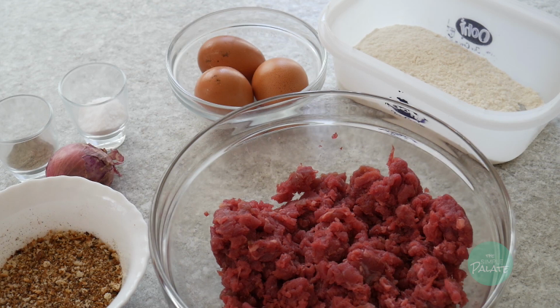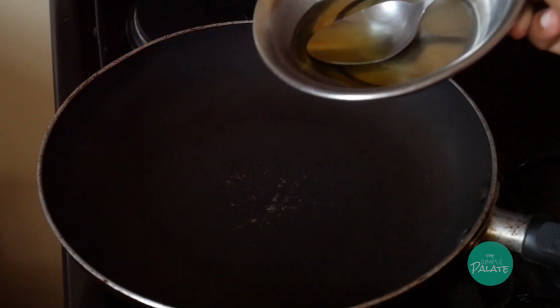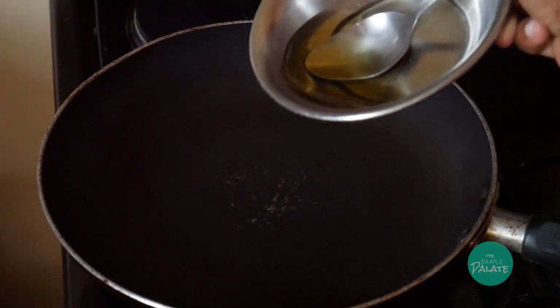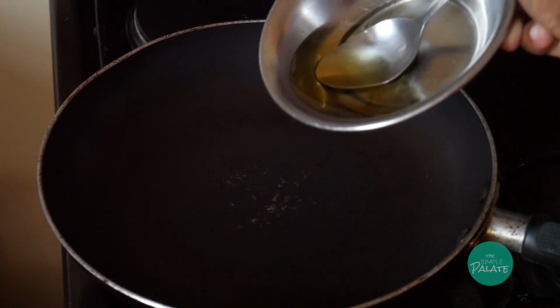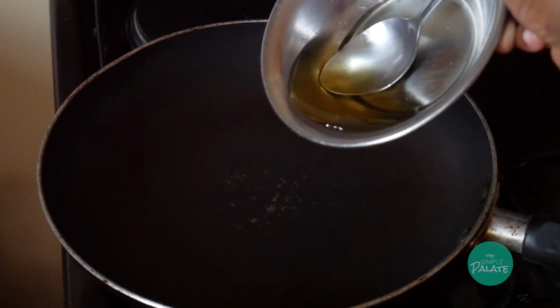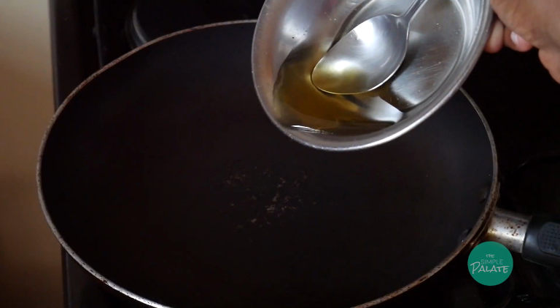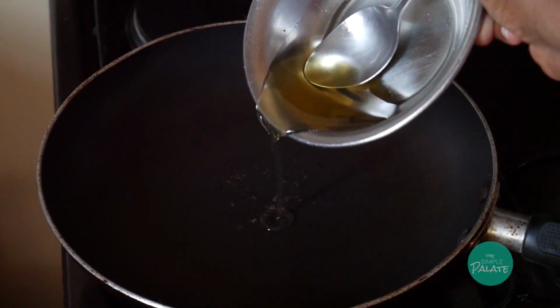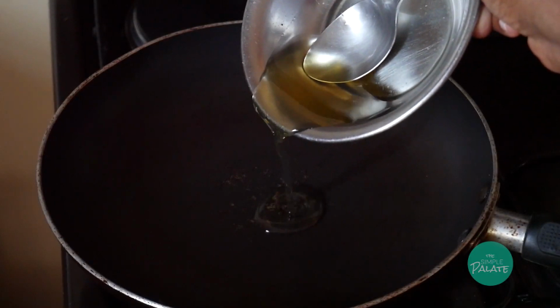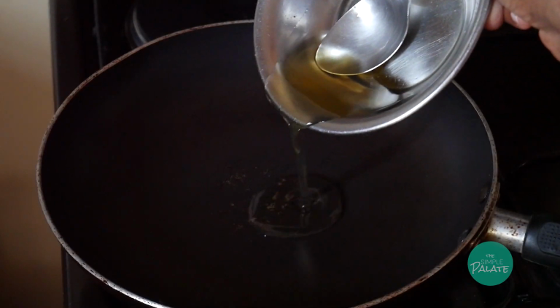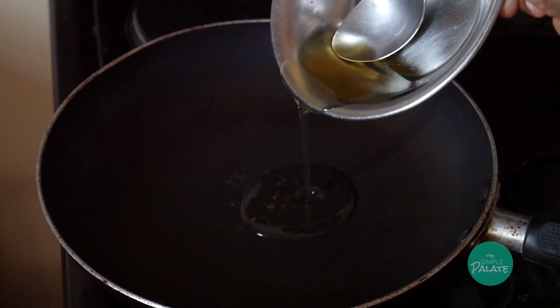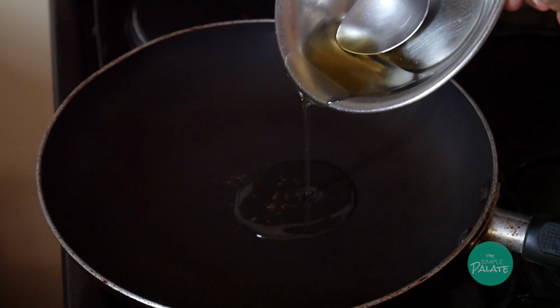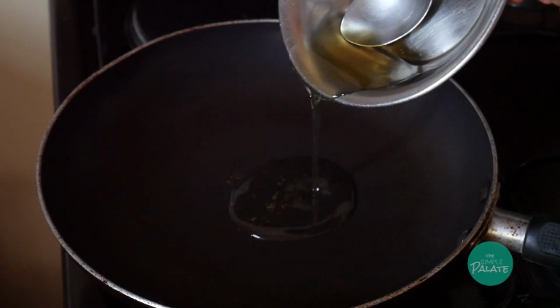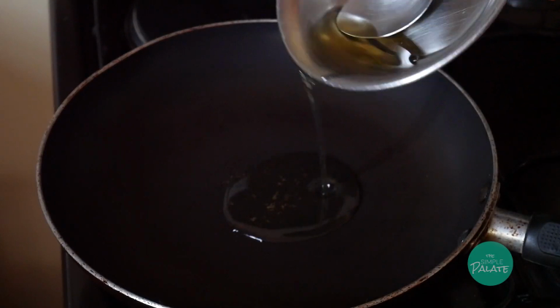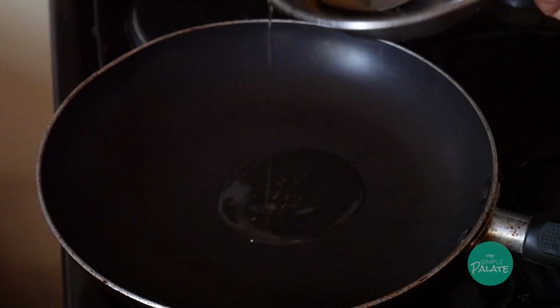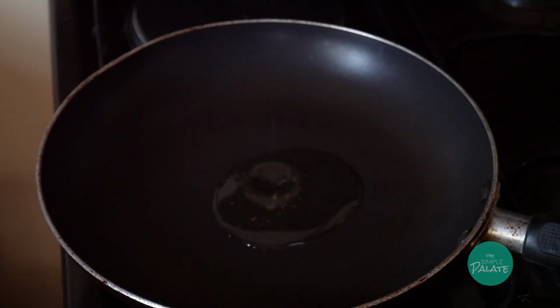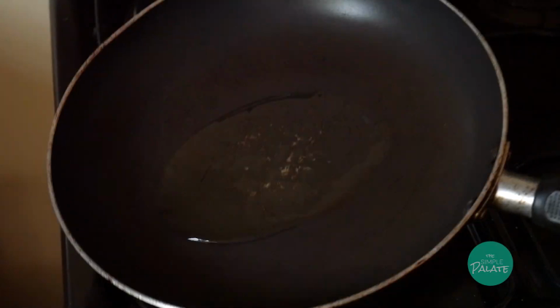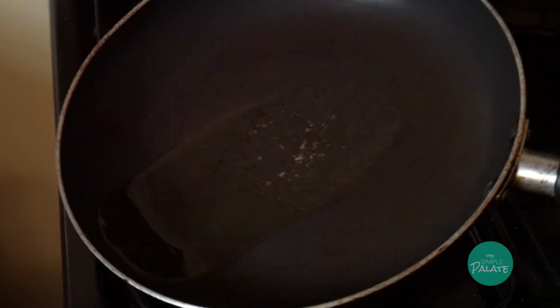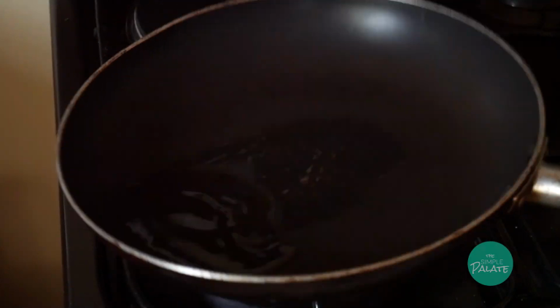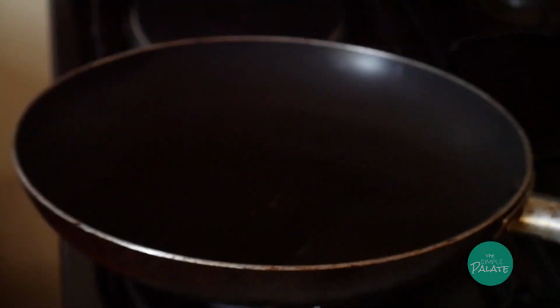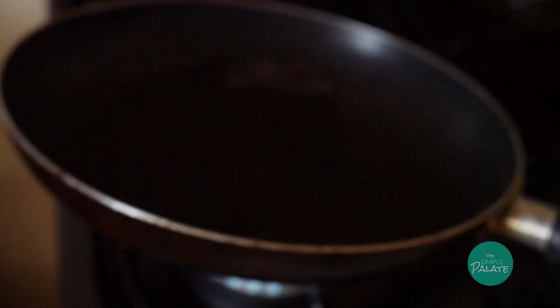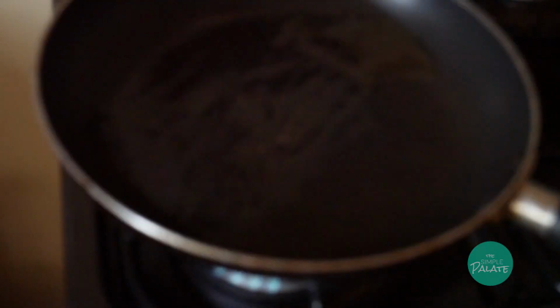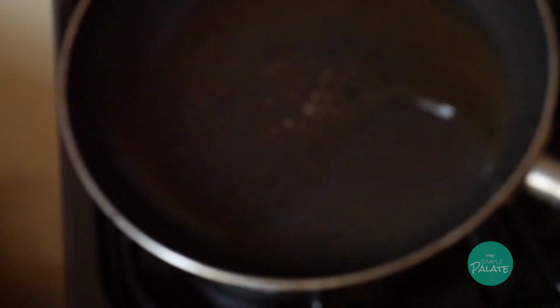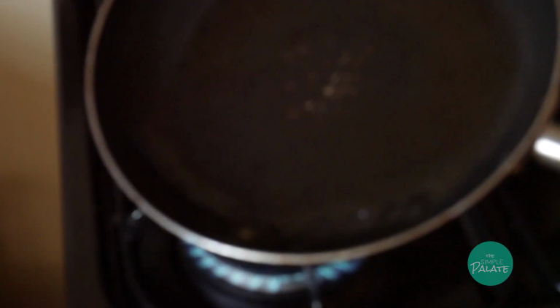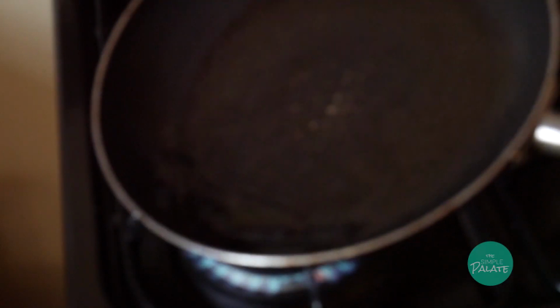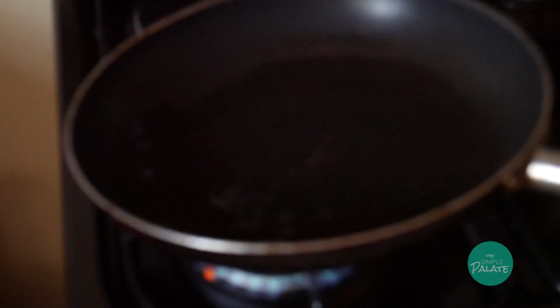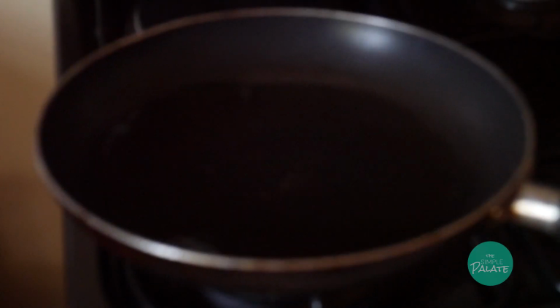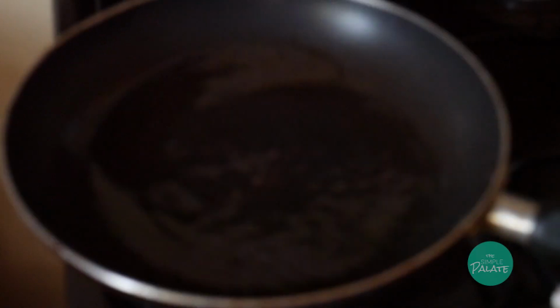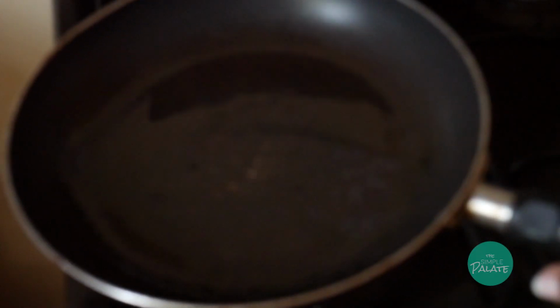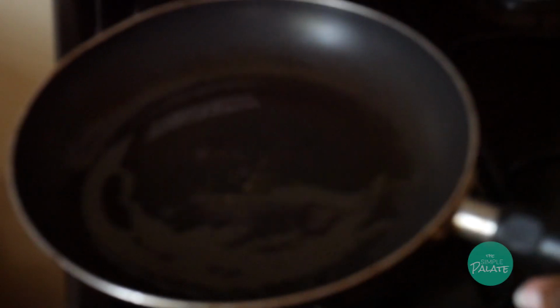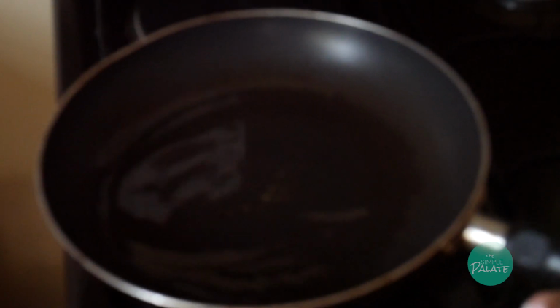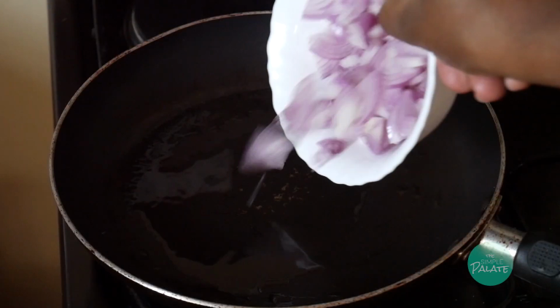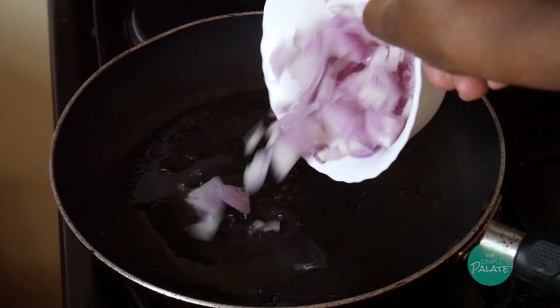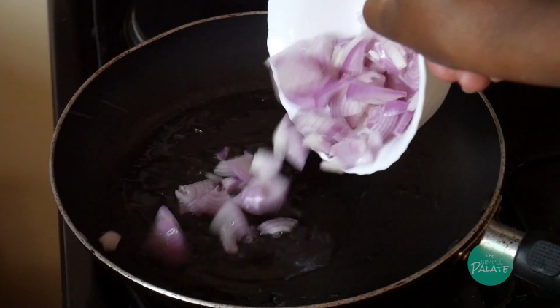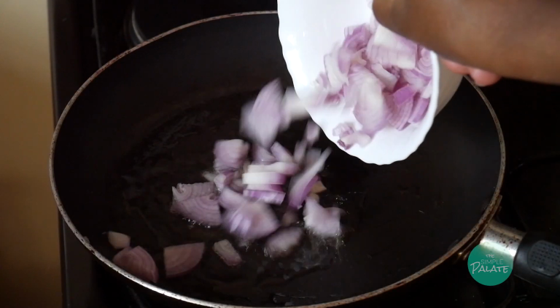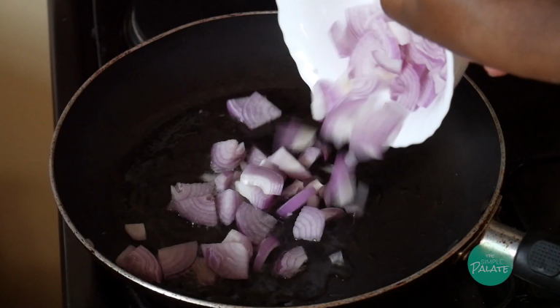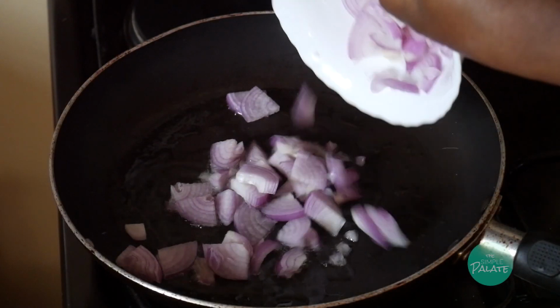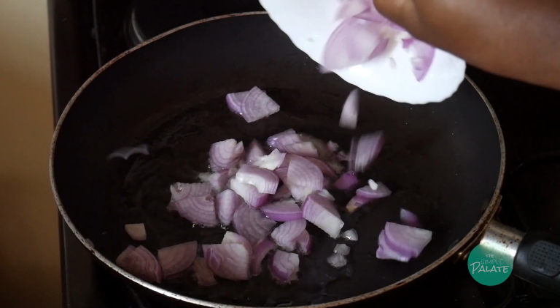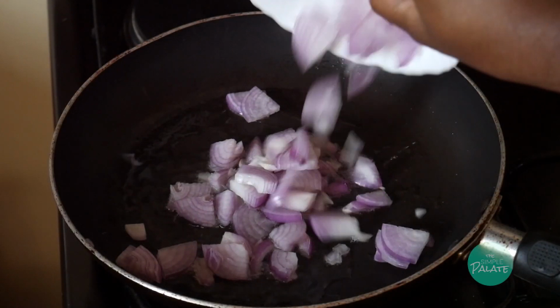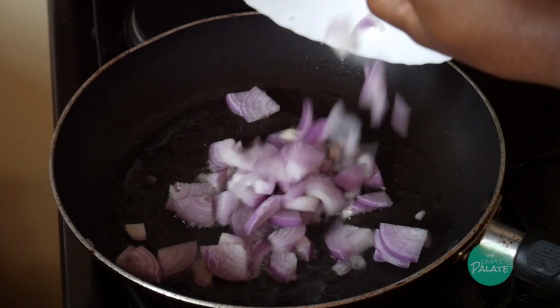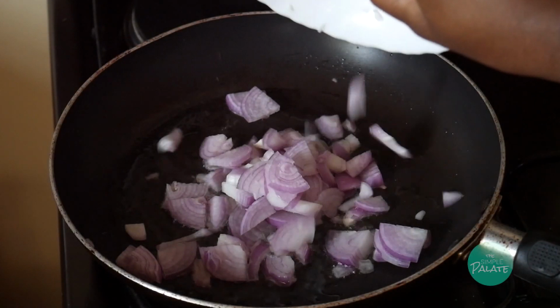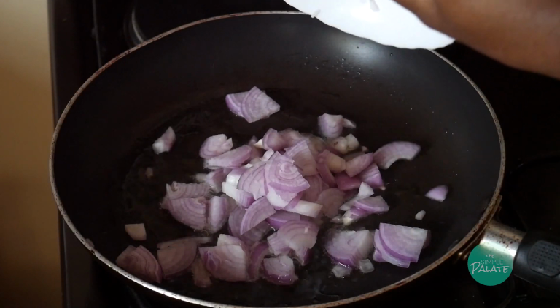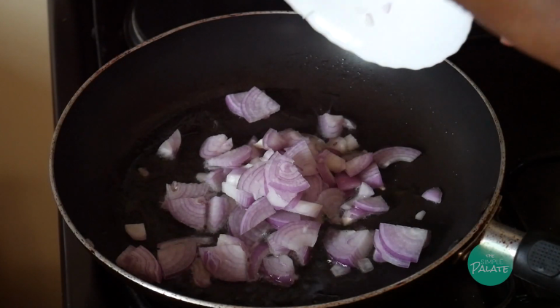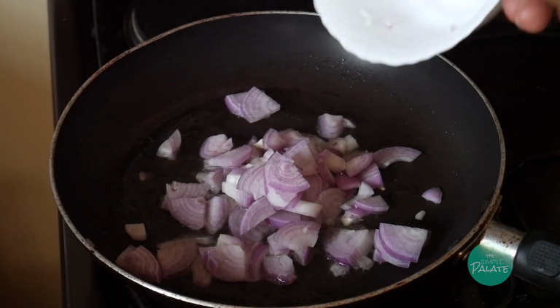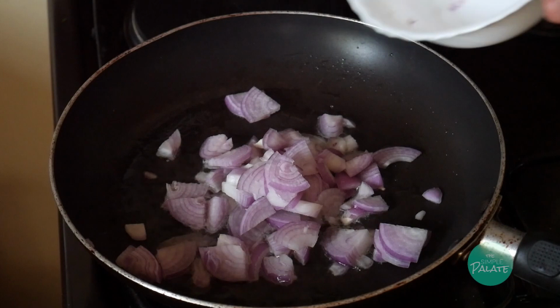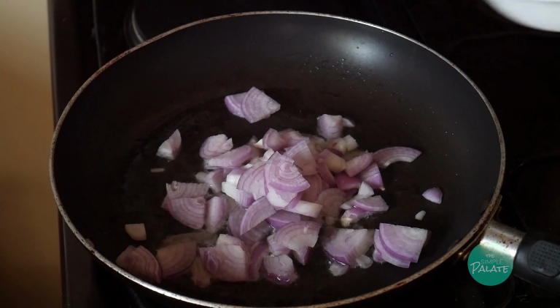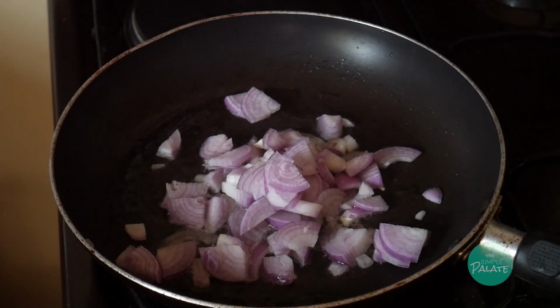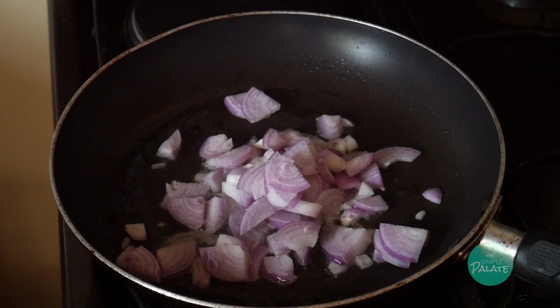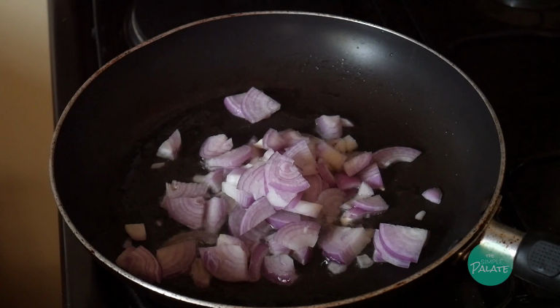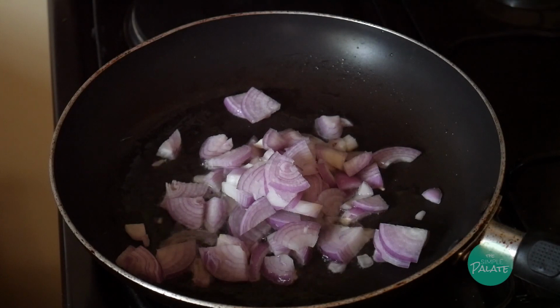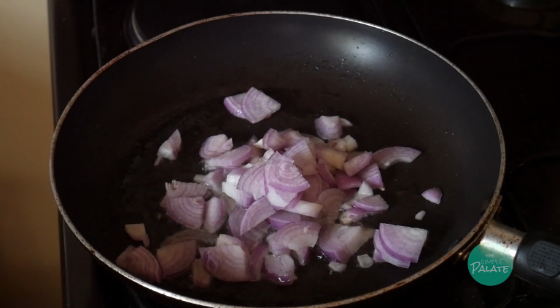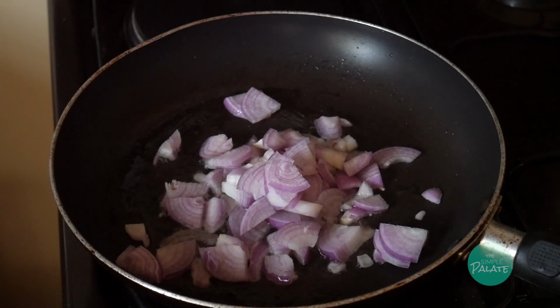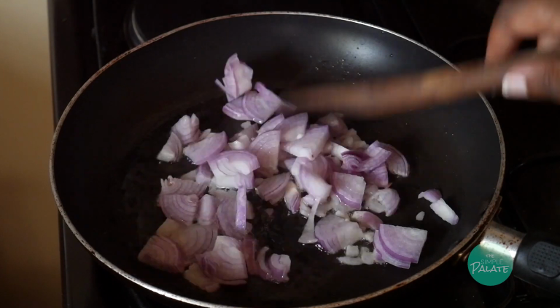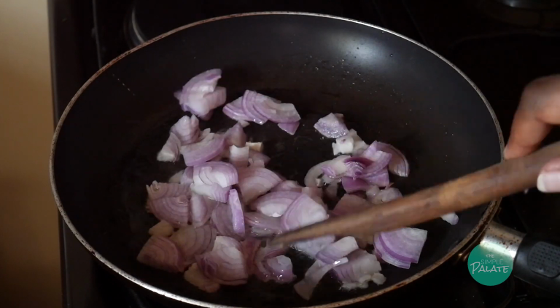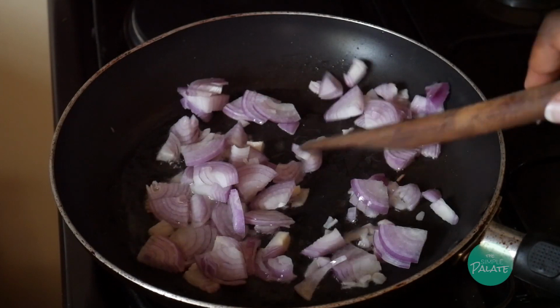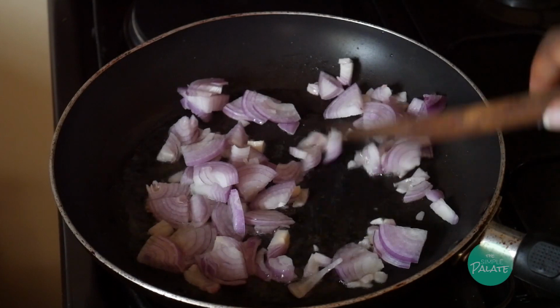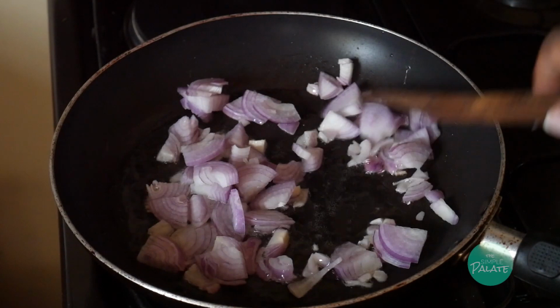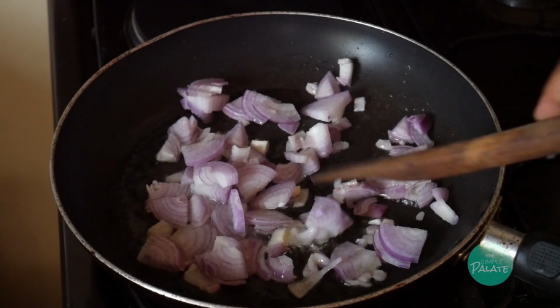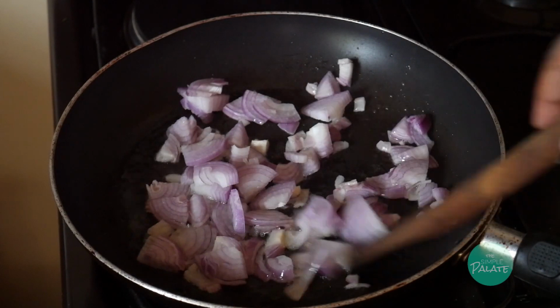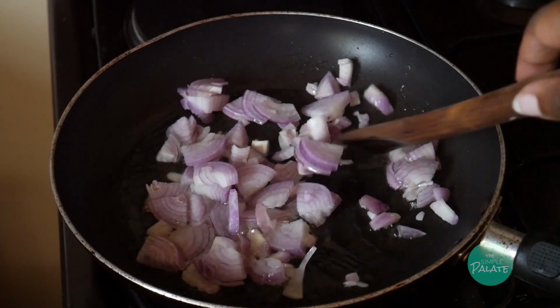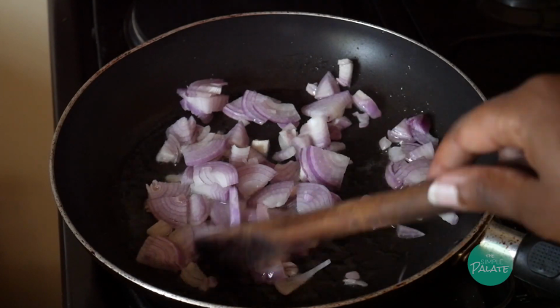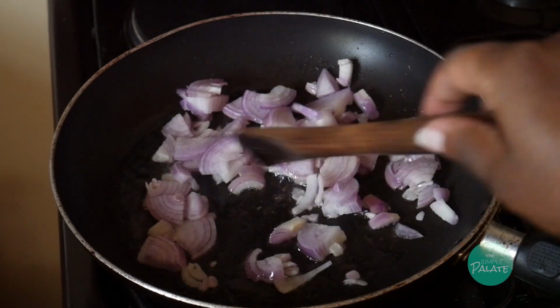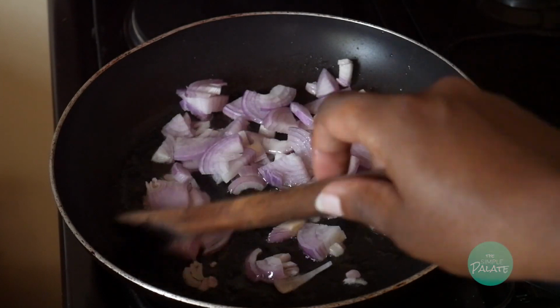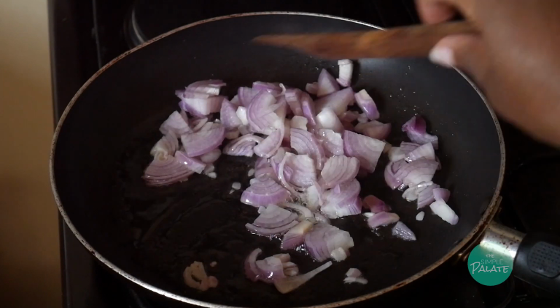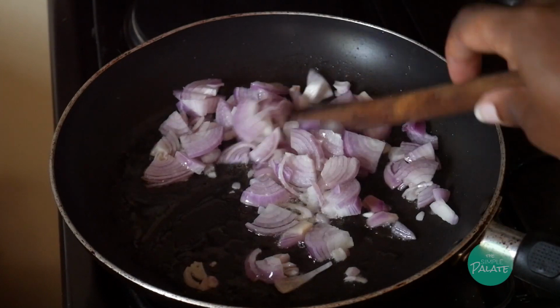In a hot pan, add in some oil and onions and sauté them for a bit.